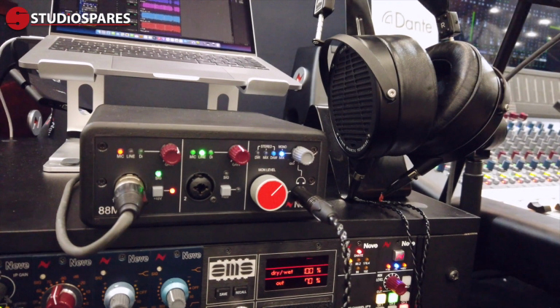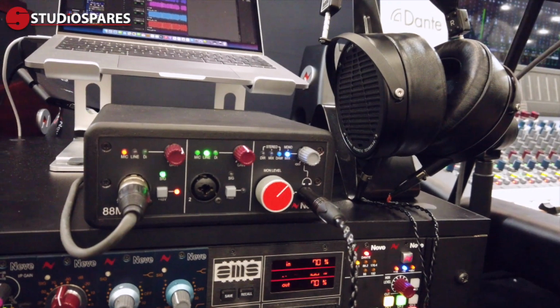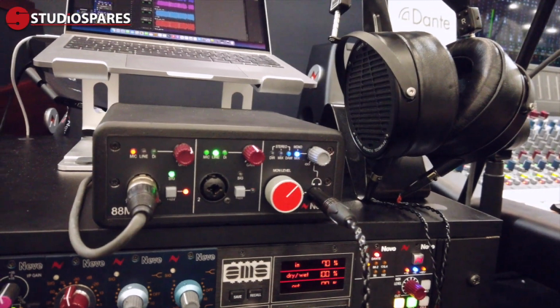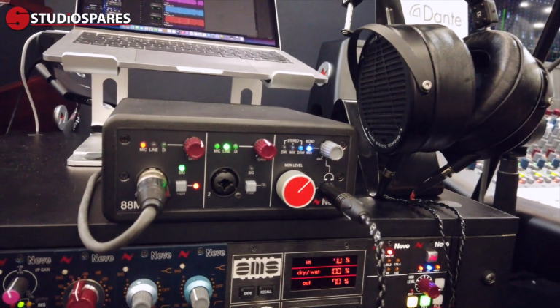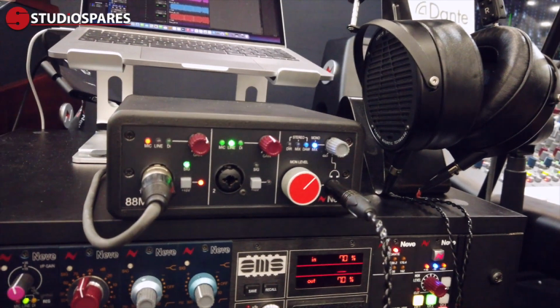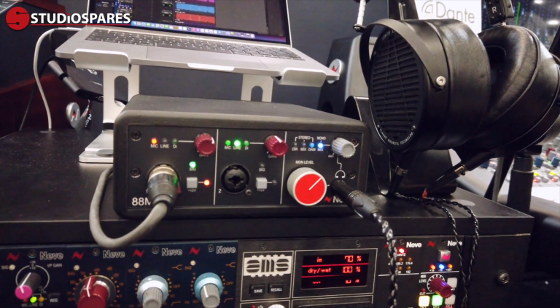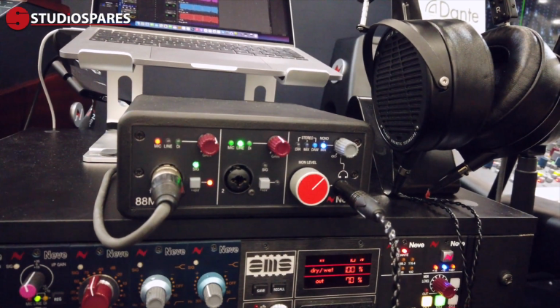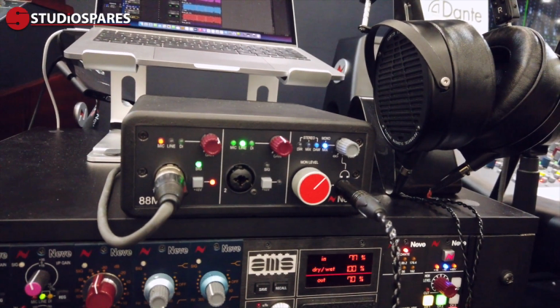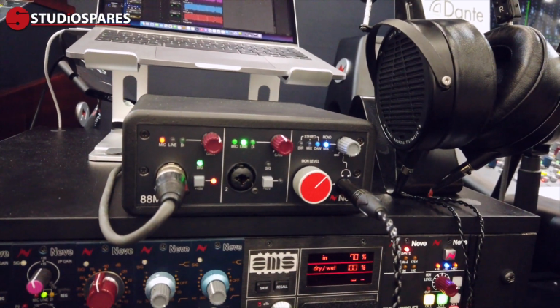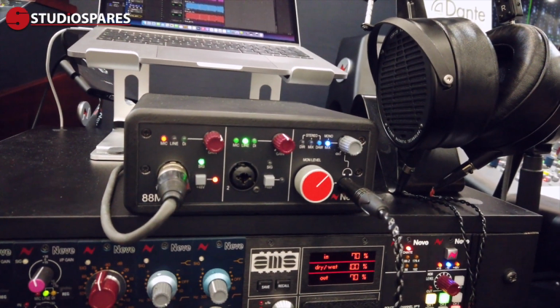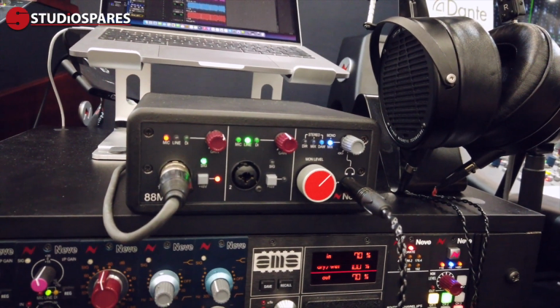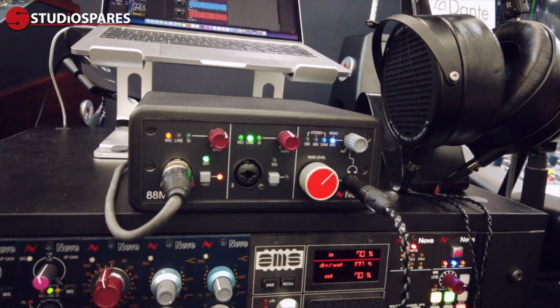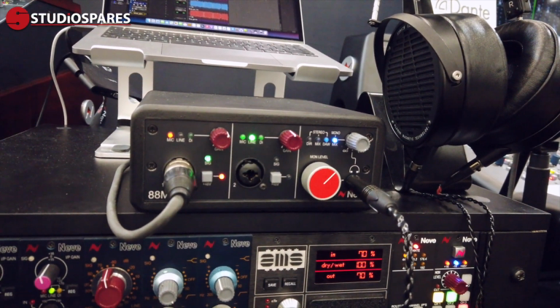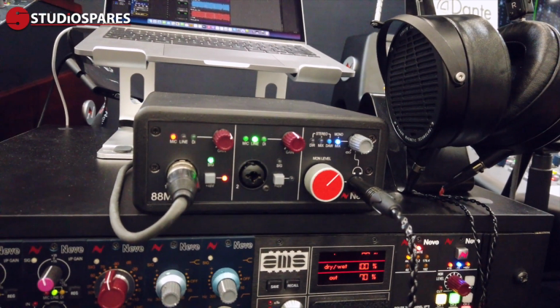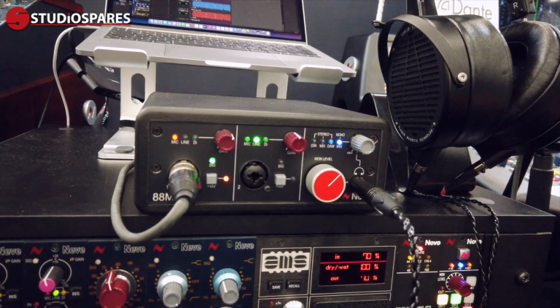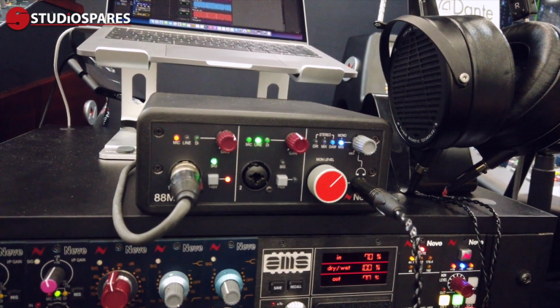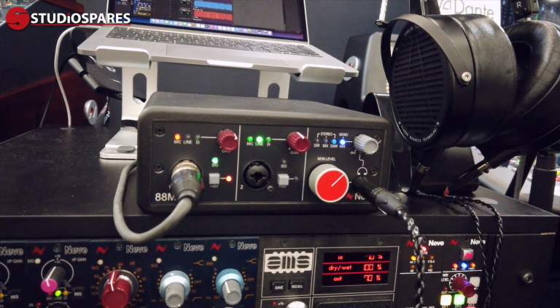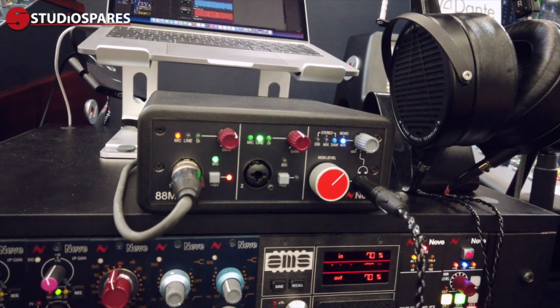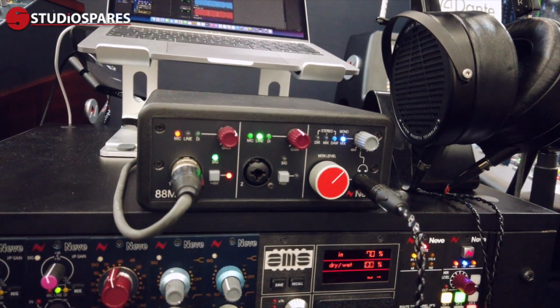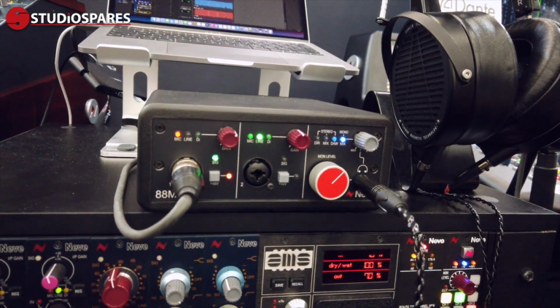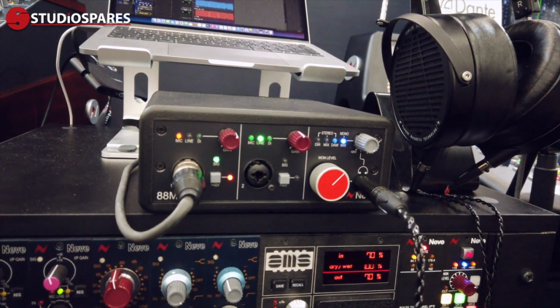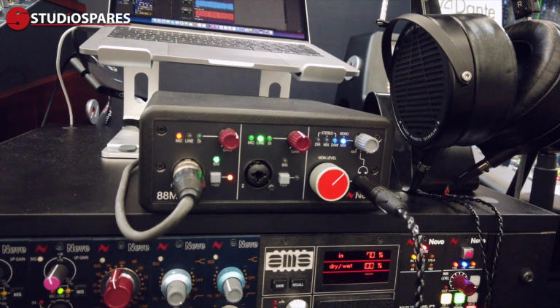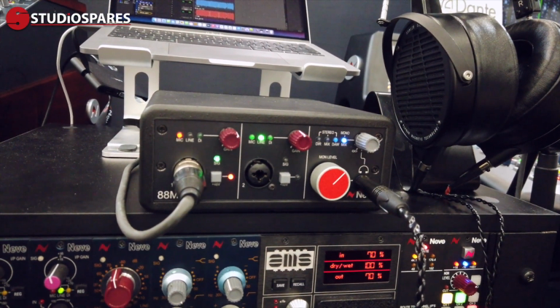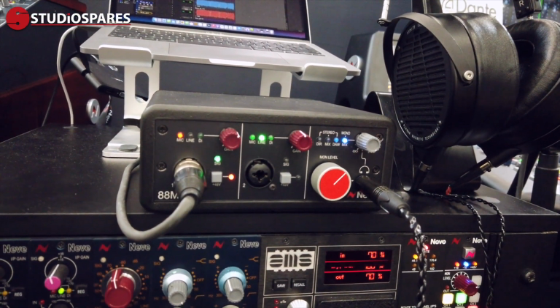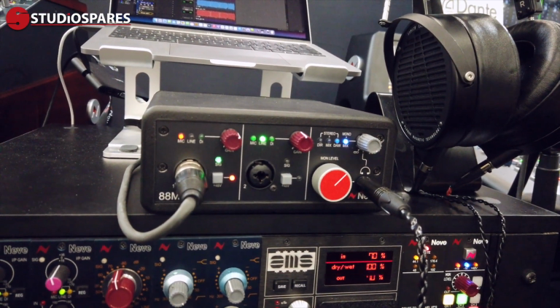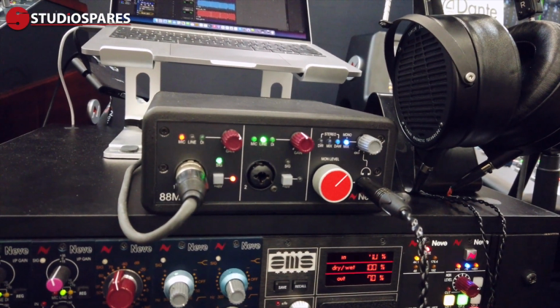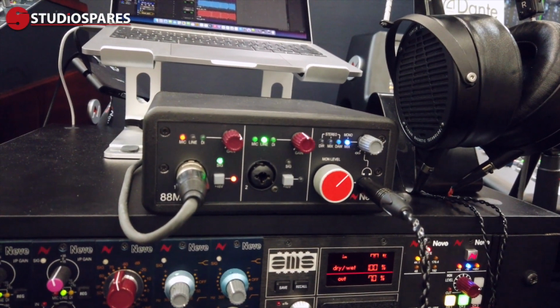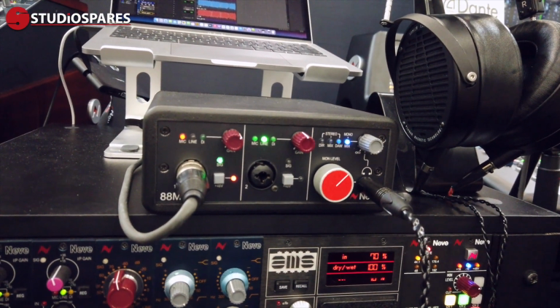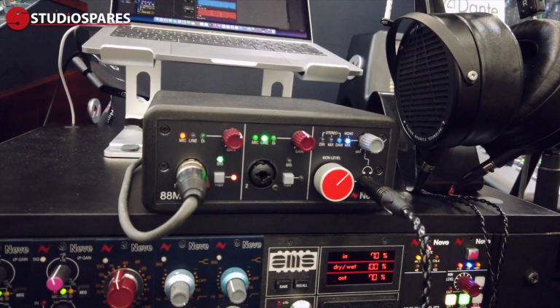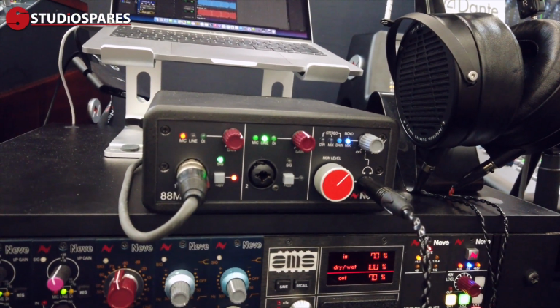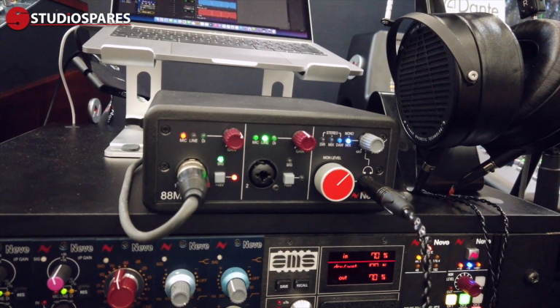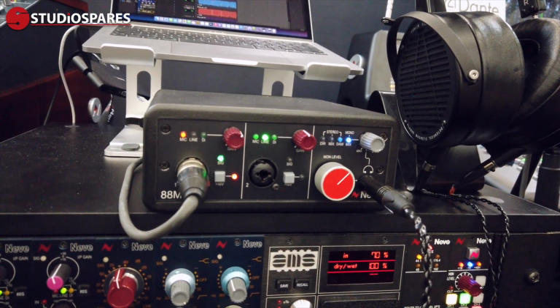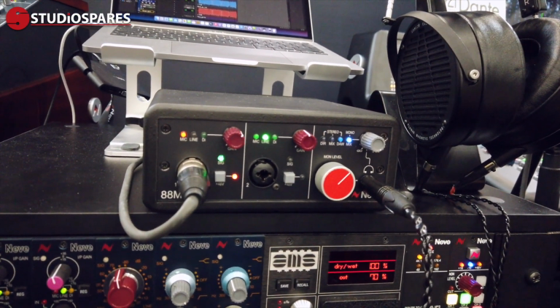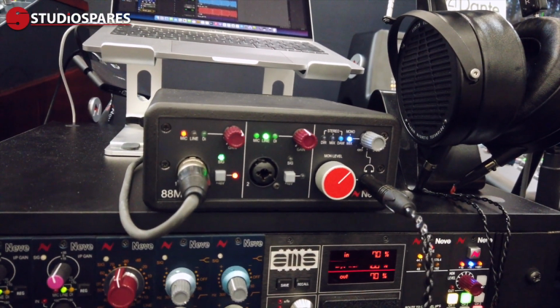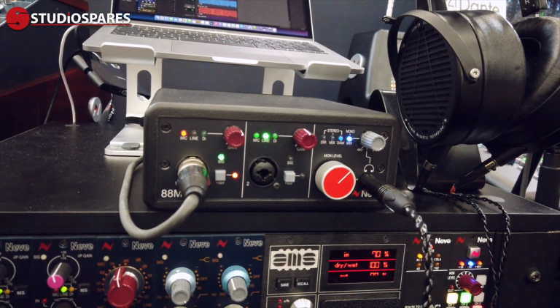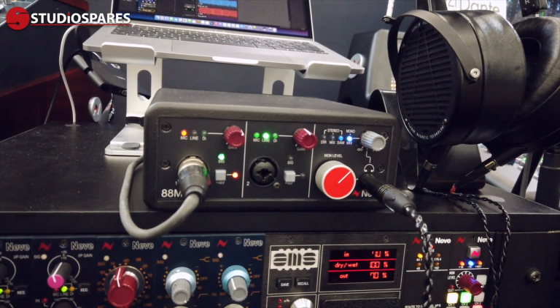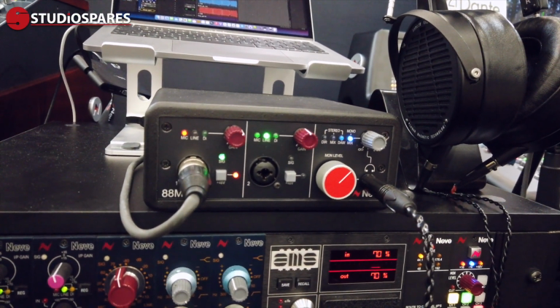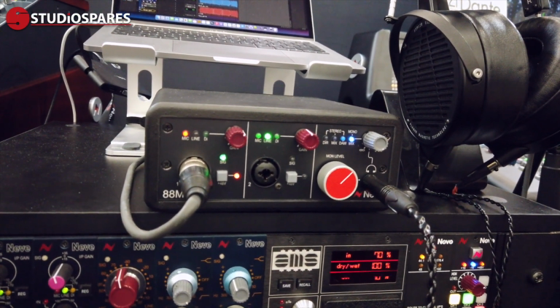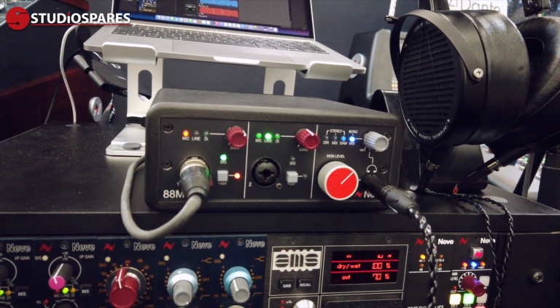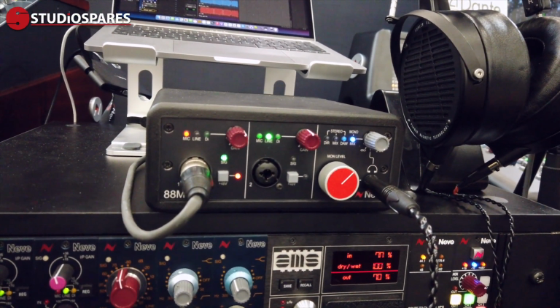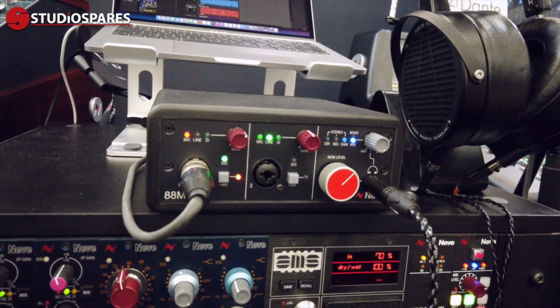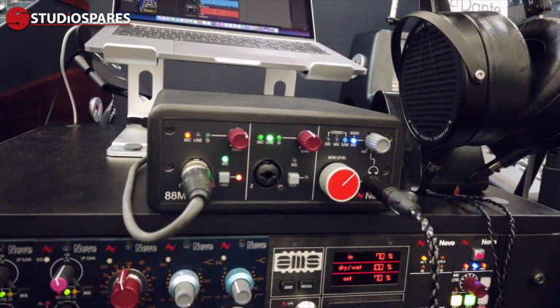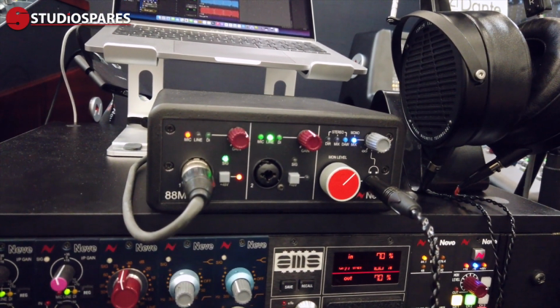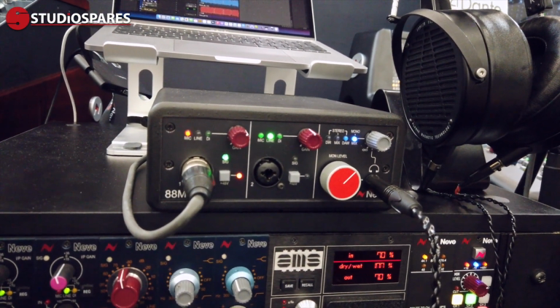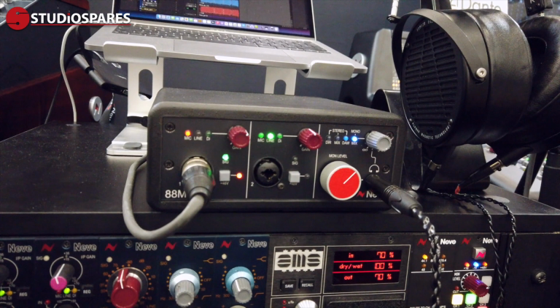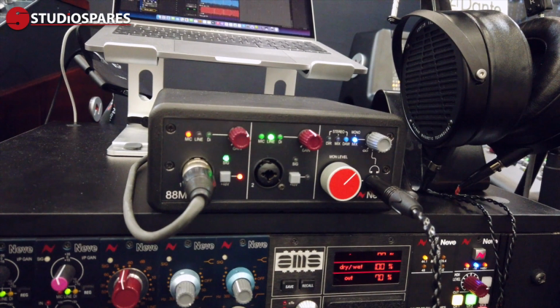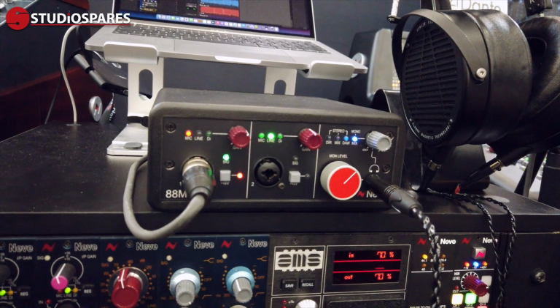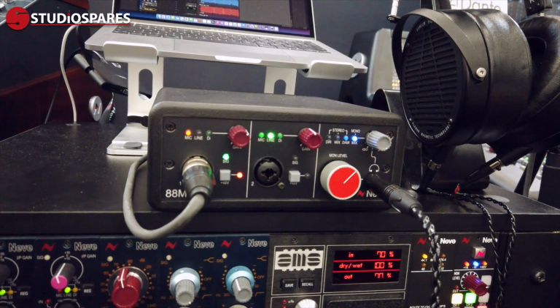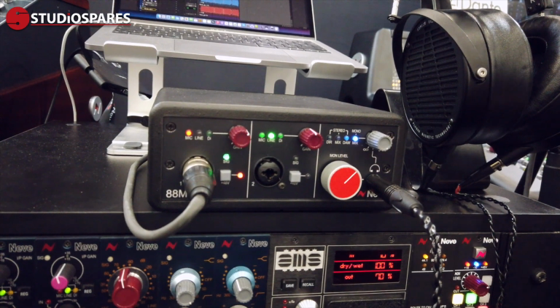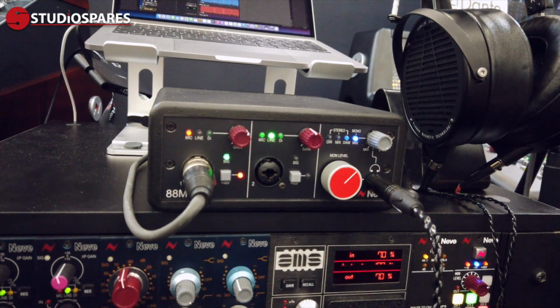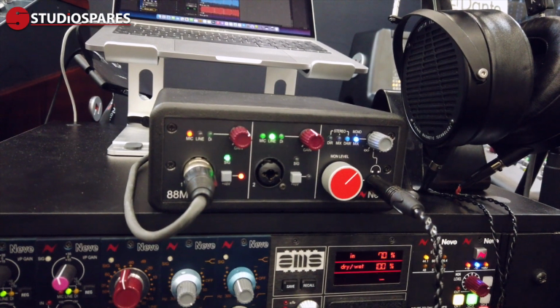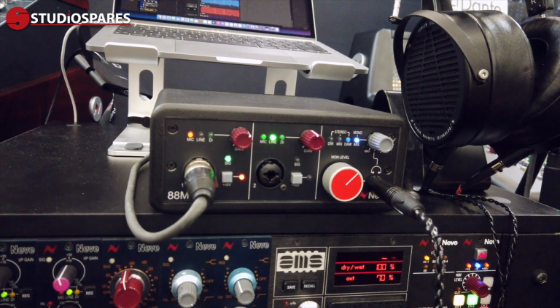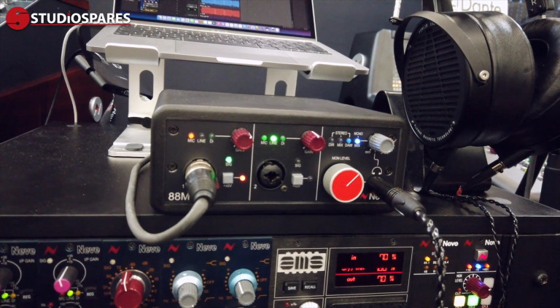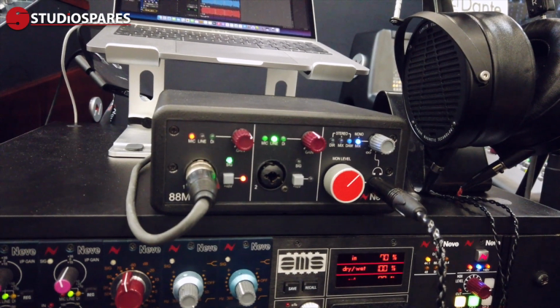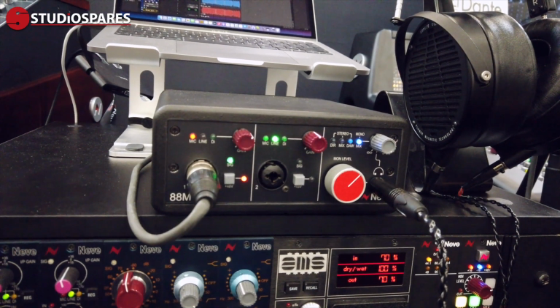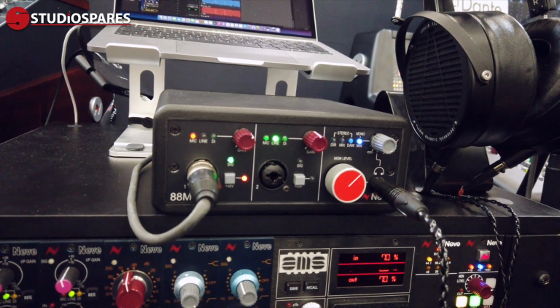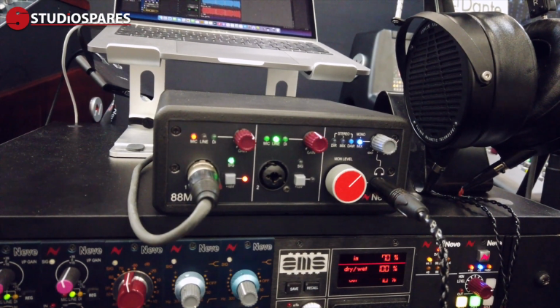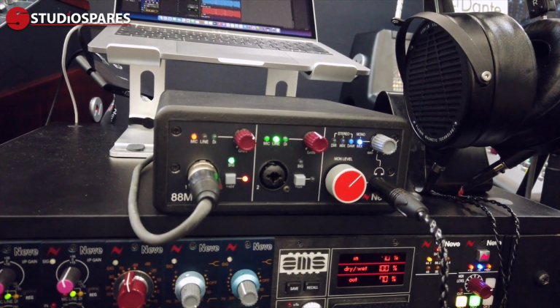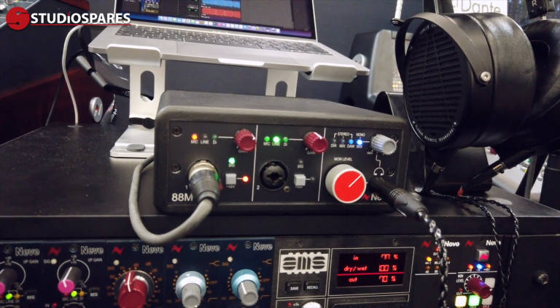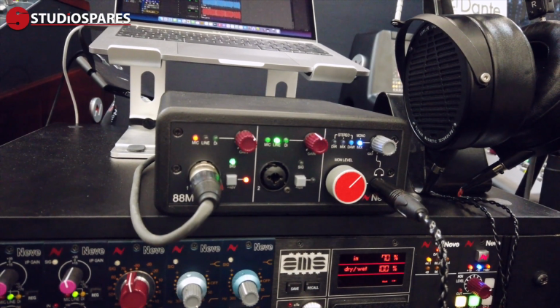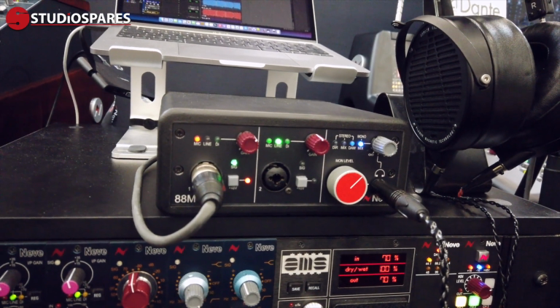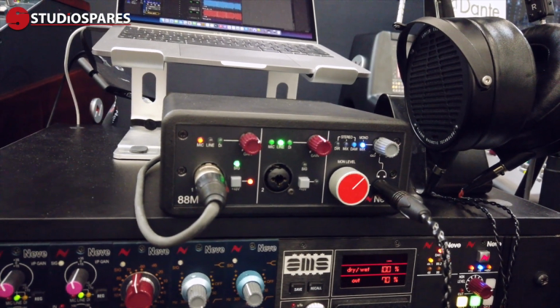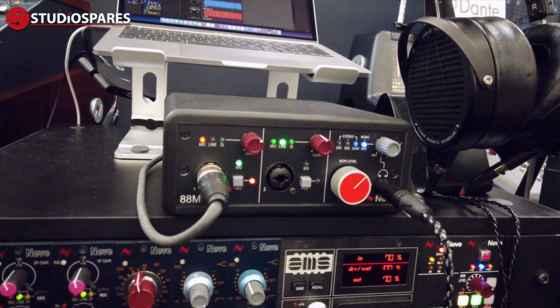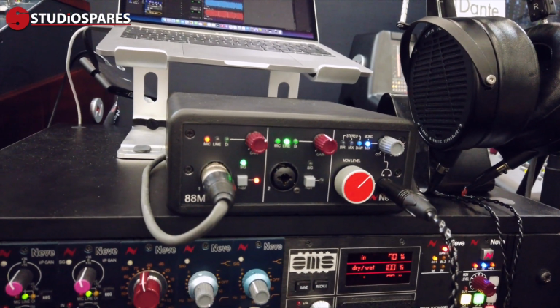It features AD conversion — very high quality conversion chips we're using — and USB connectivity, USB 3.